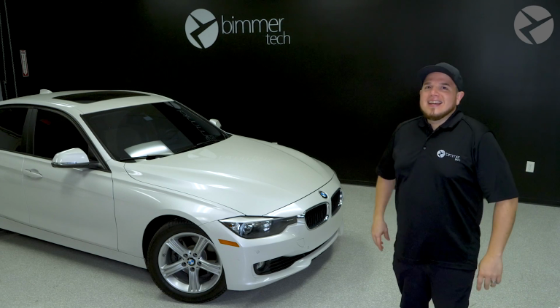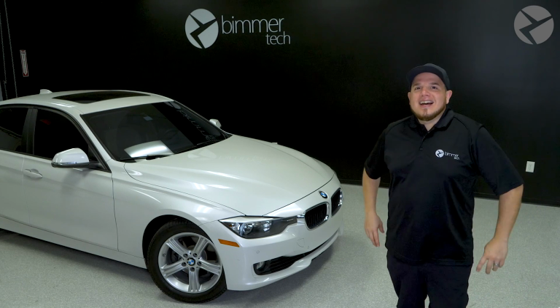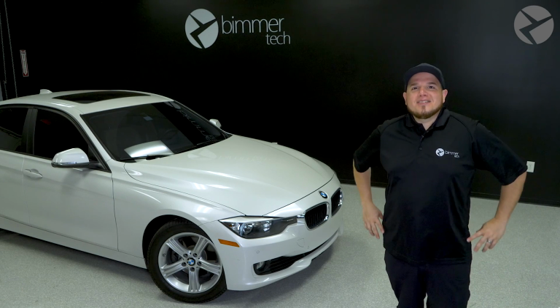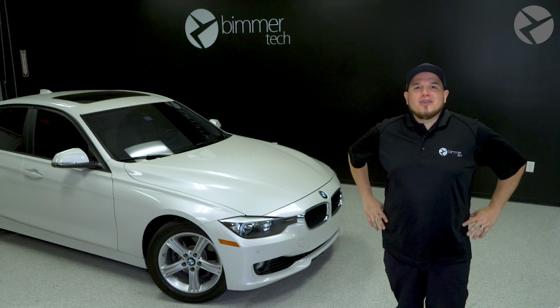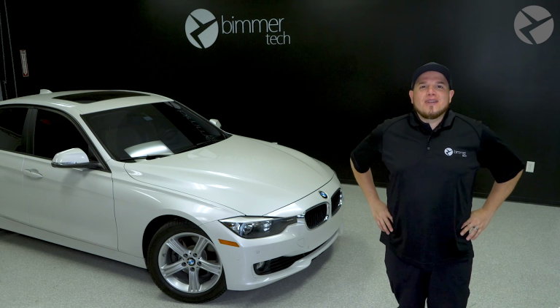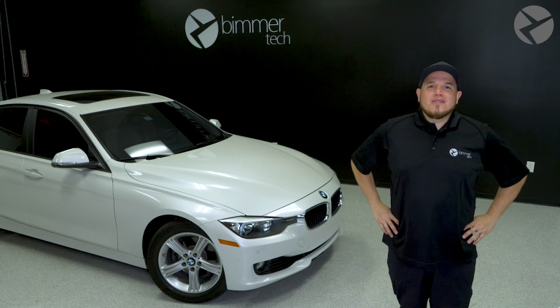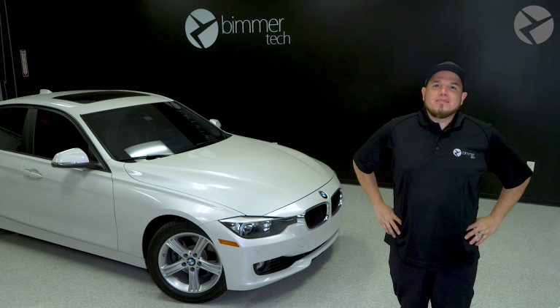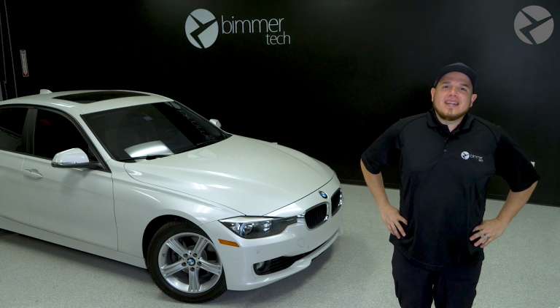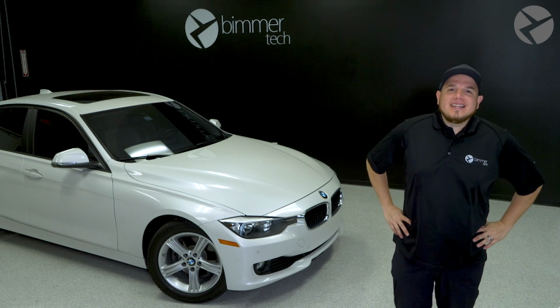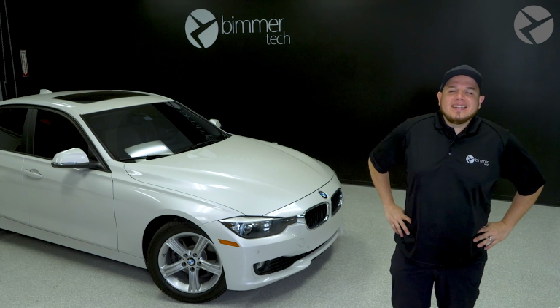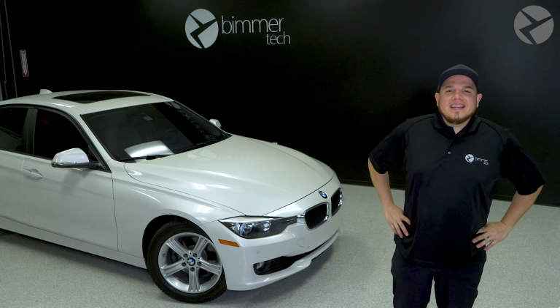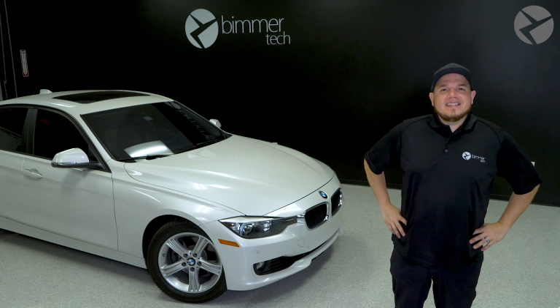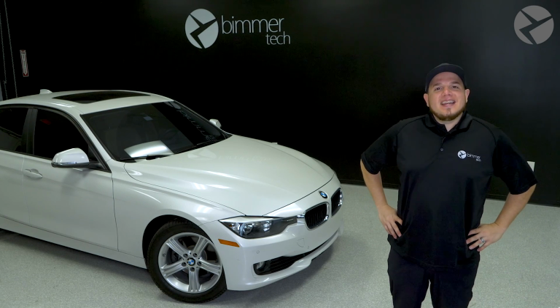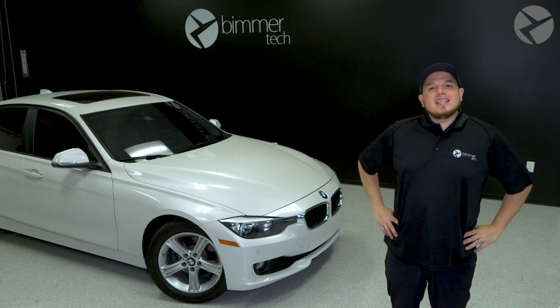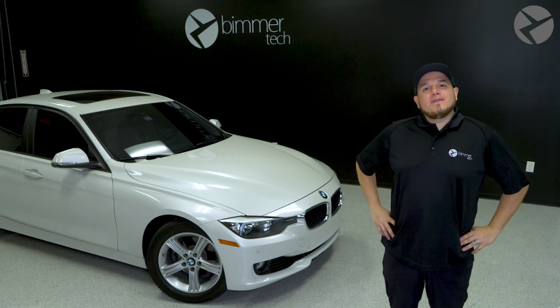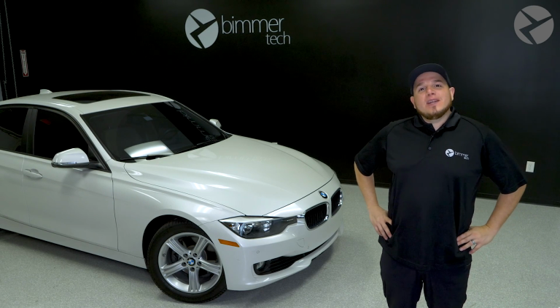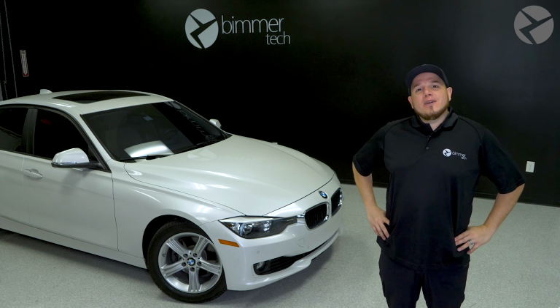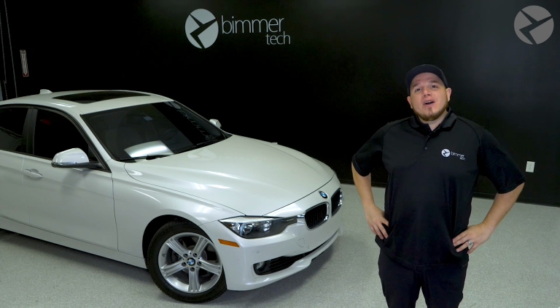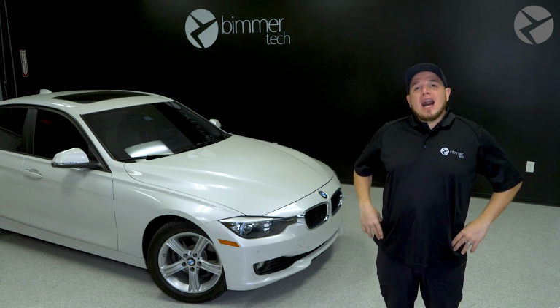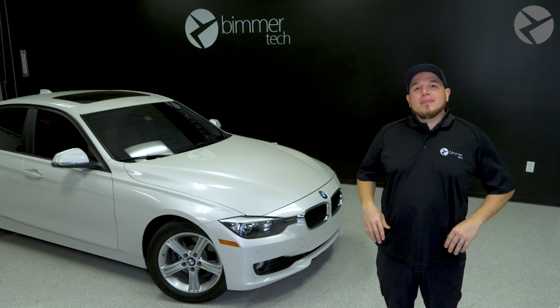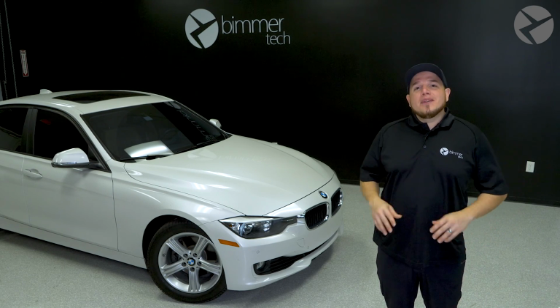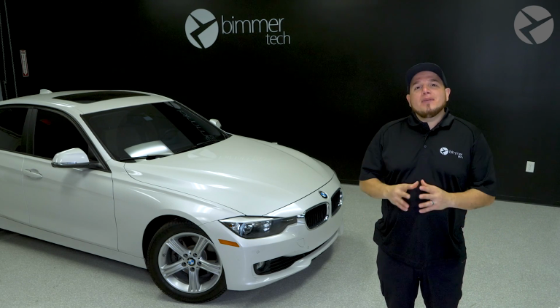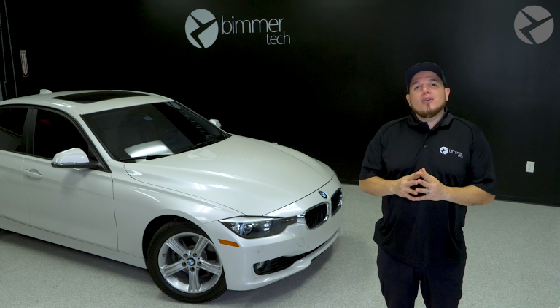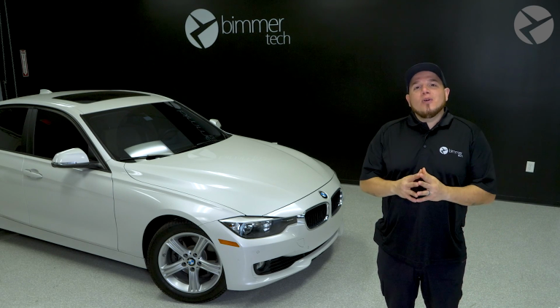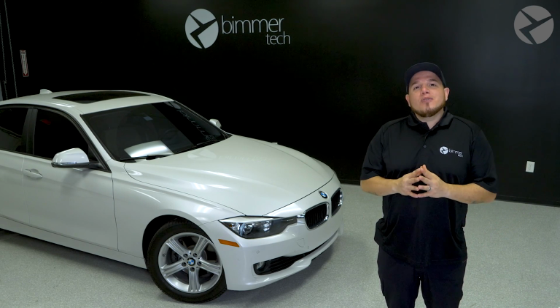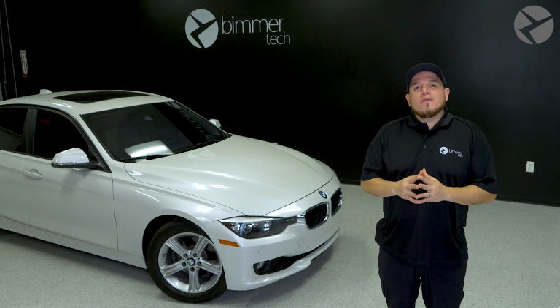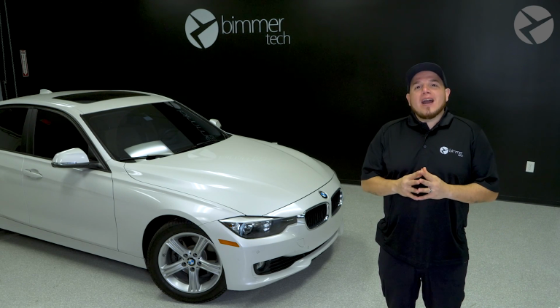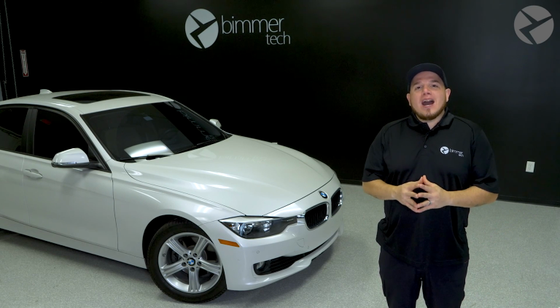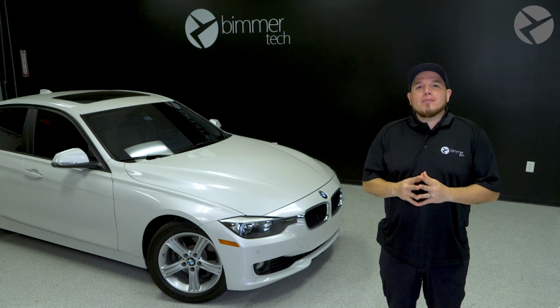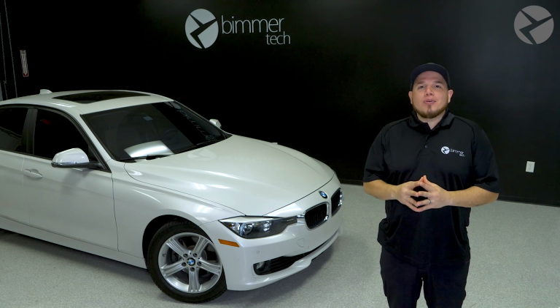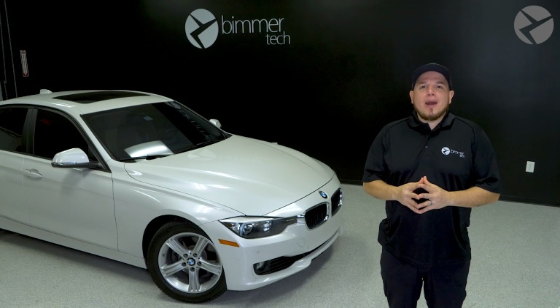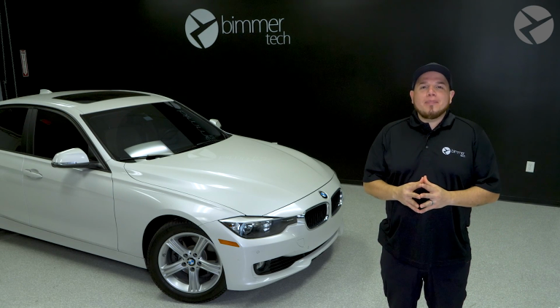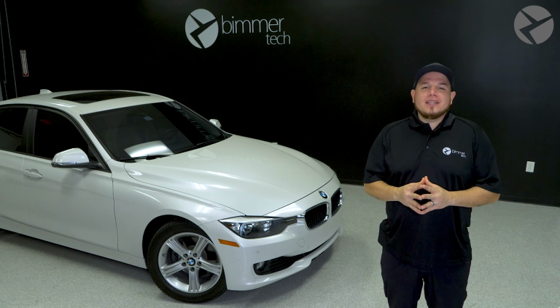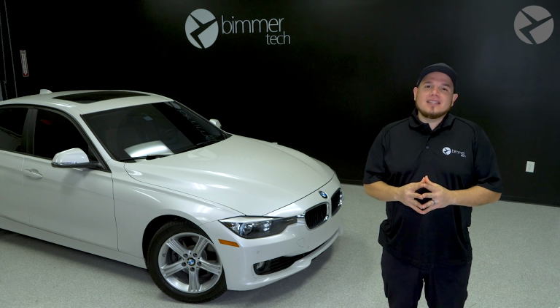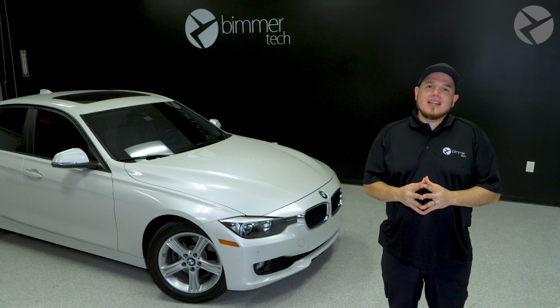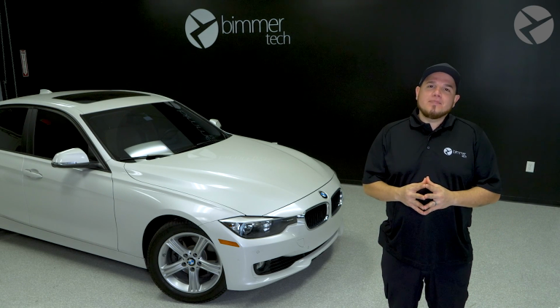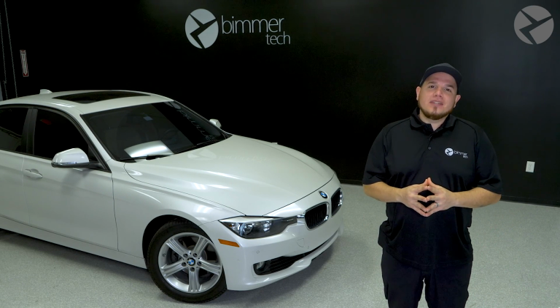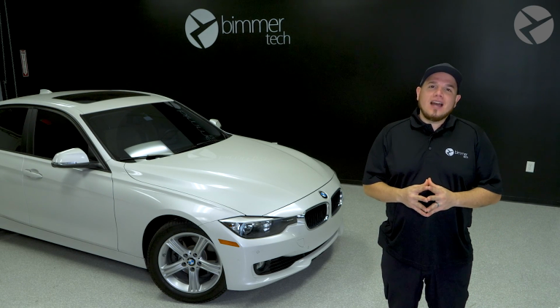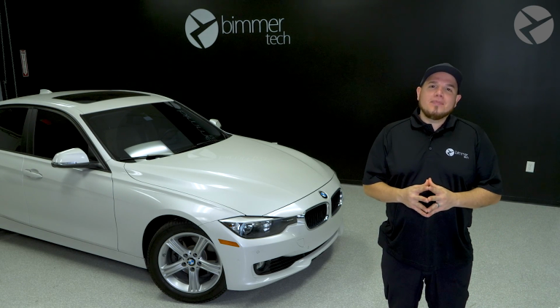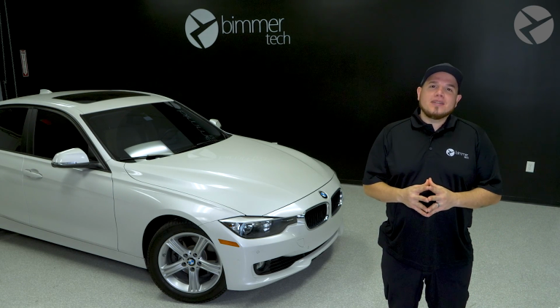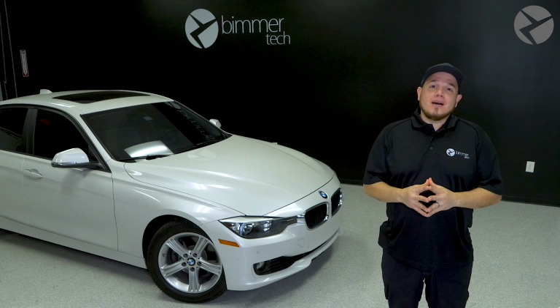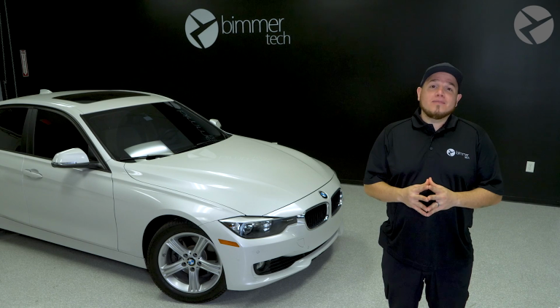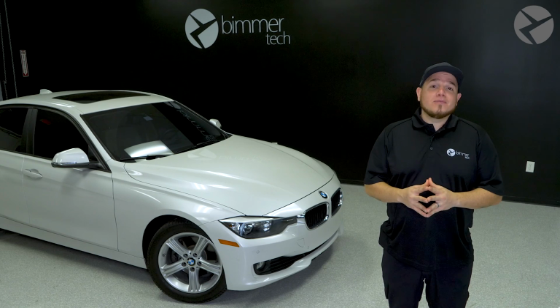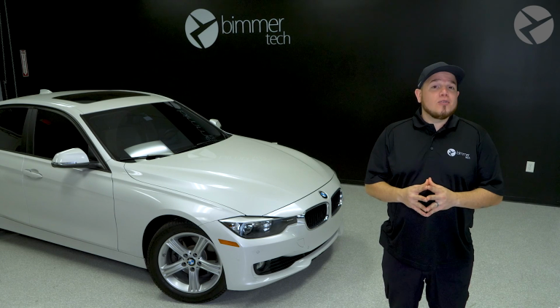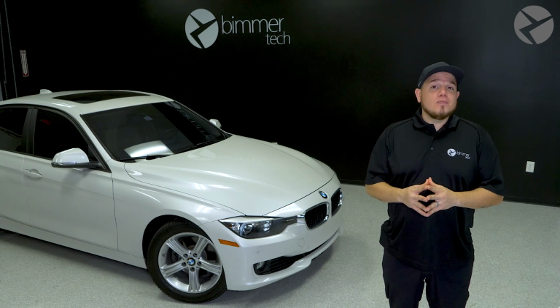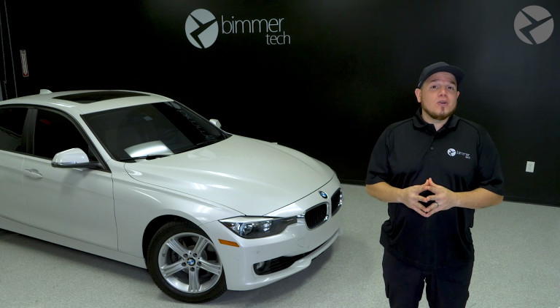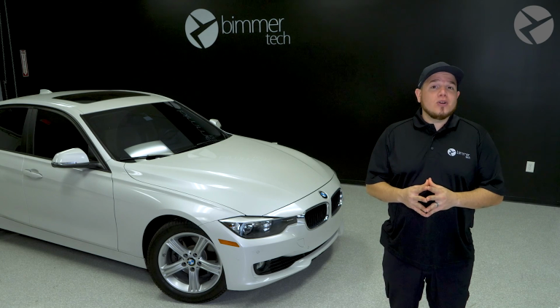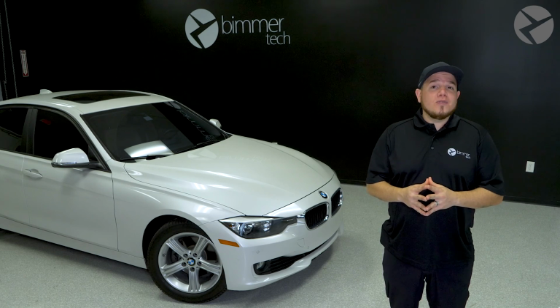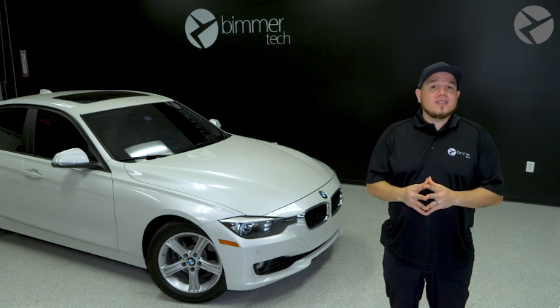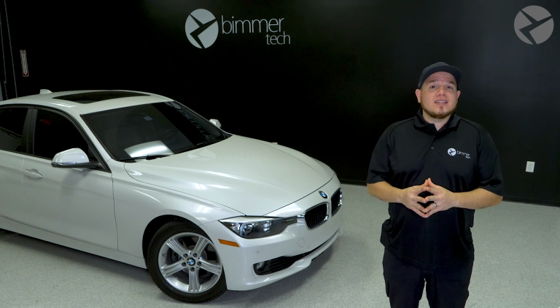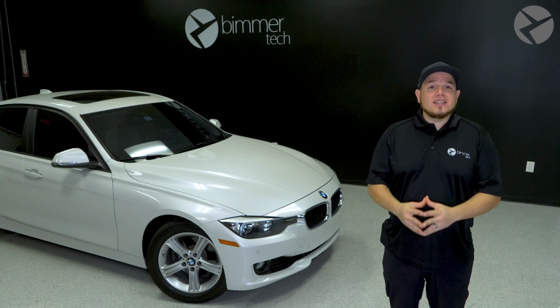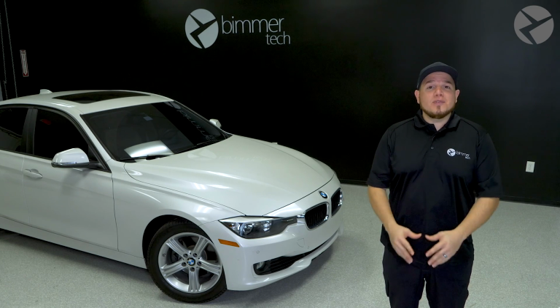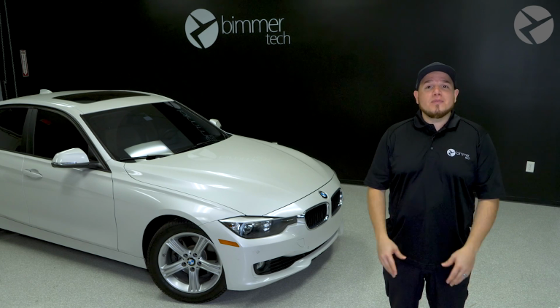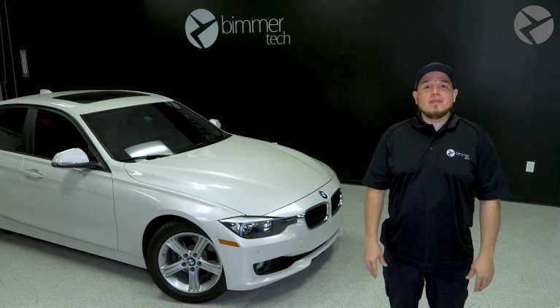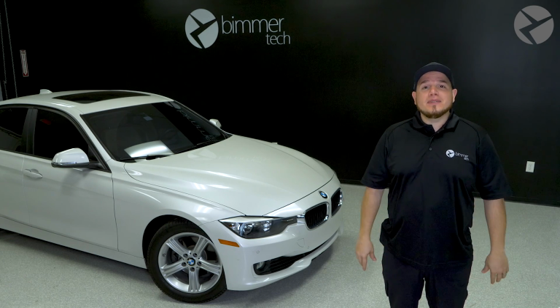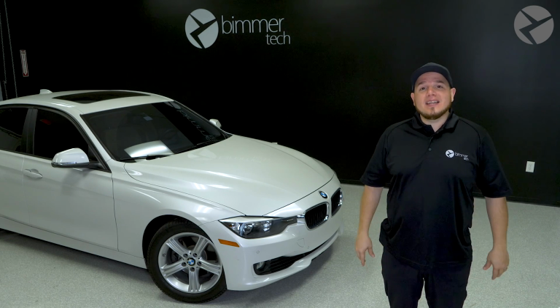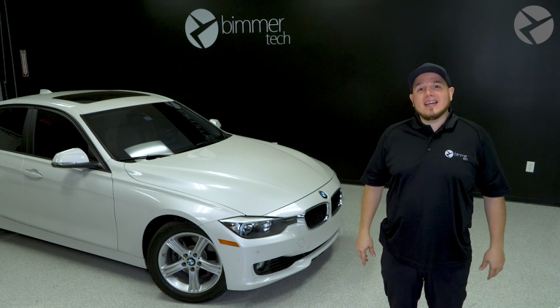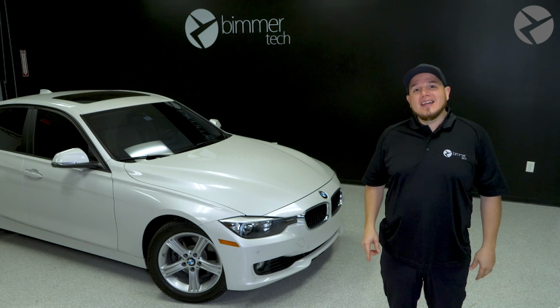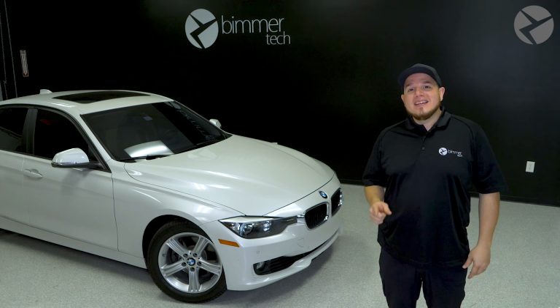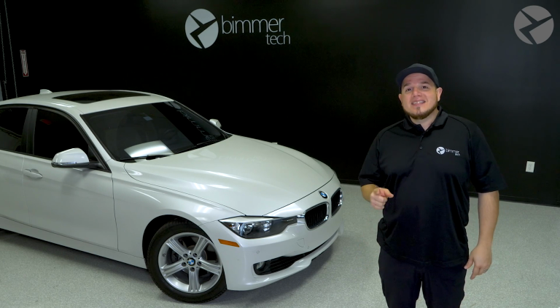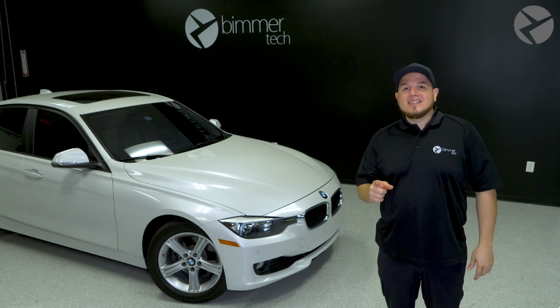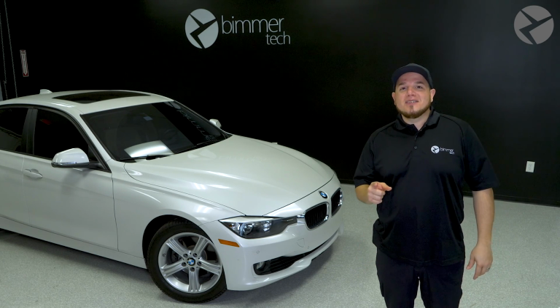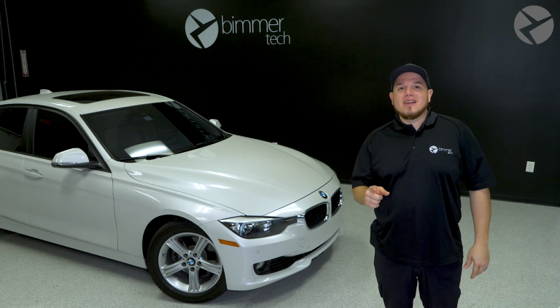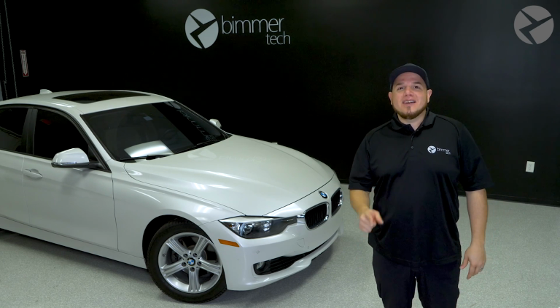How's it going everybody? In today's video, I'm going to be going over how to properly set up your laptop for a remote coding session with Beamer Tech. Stick around.